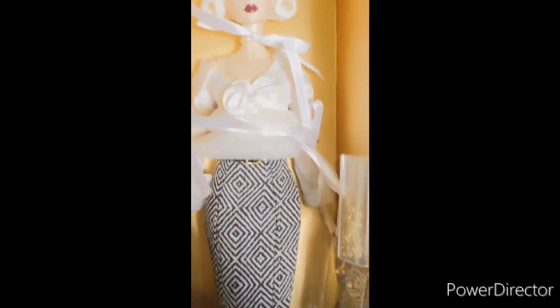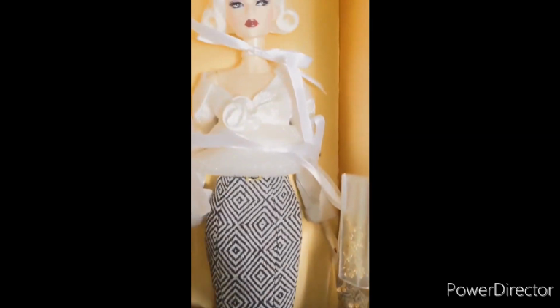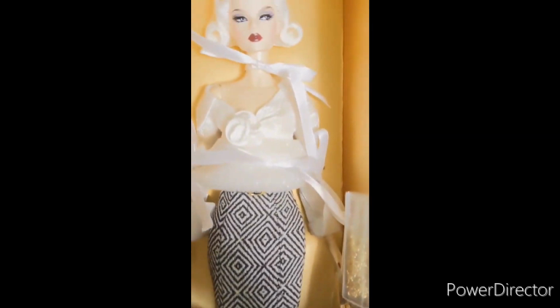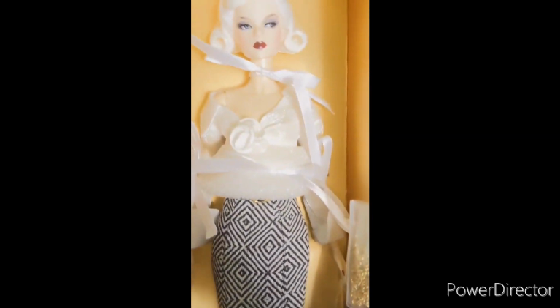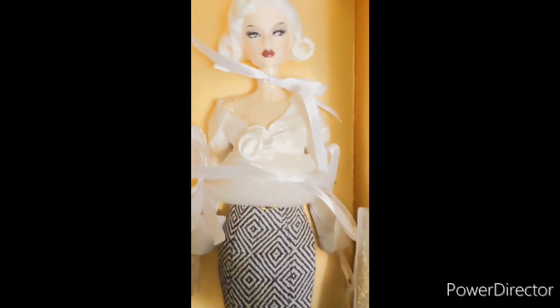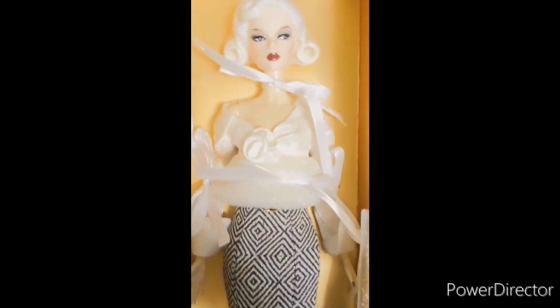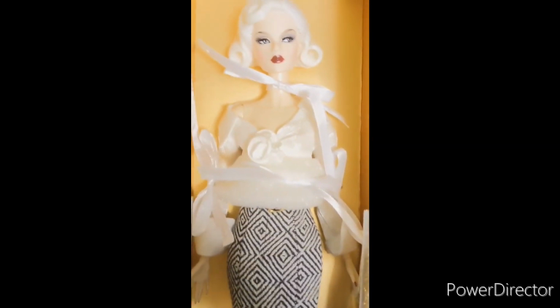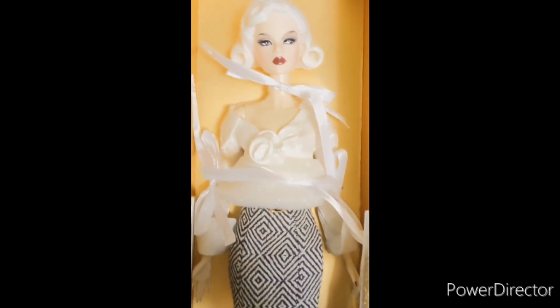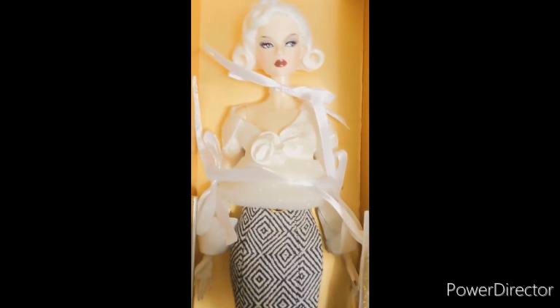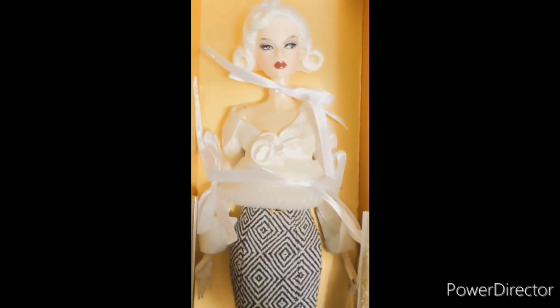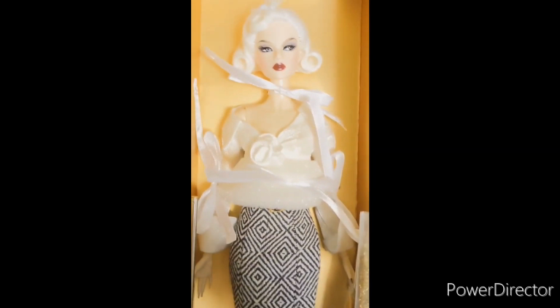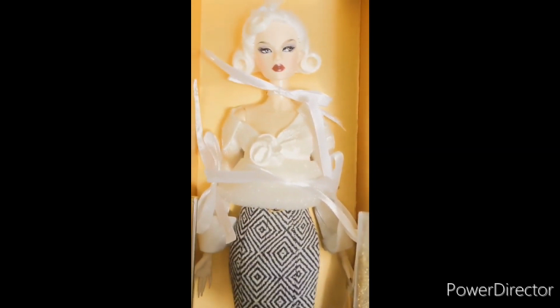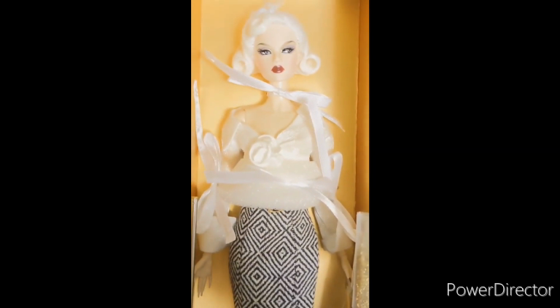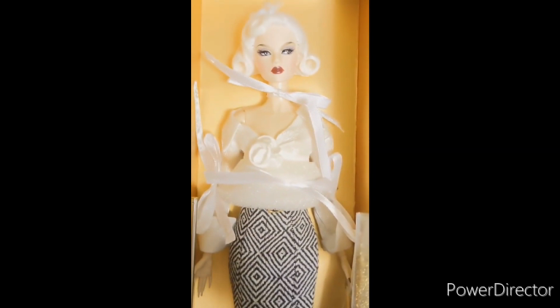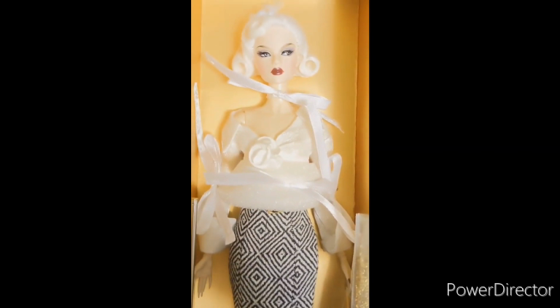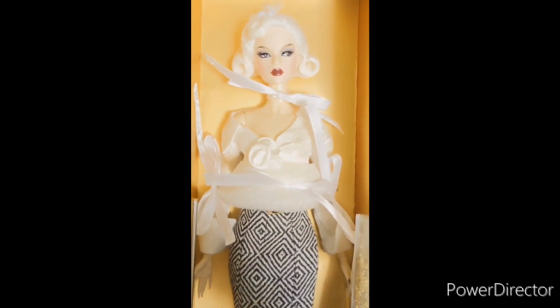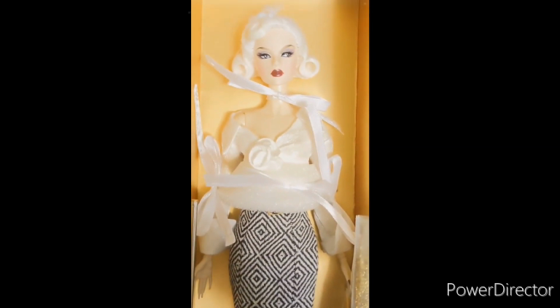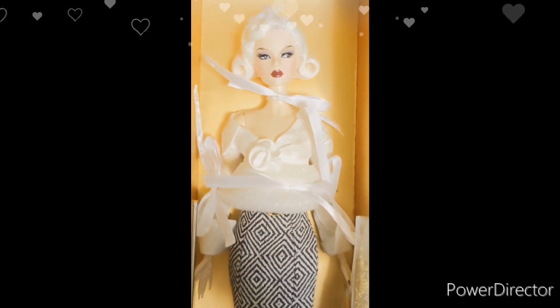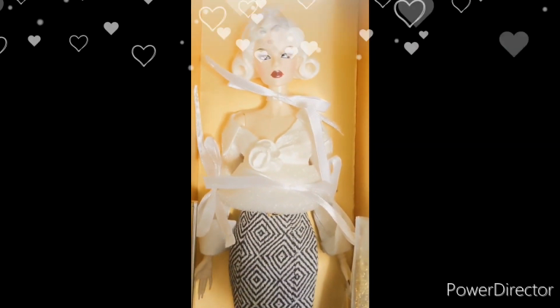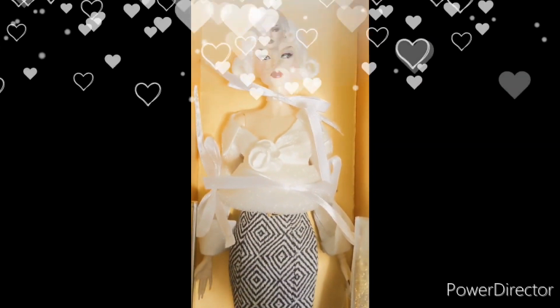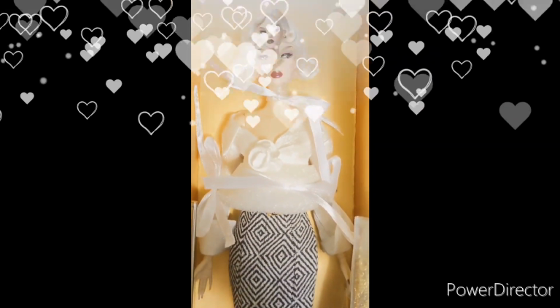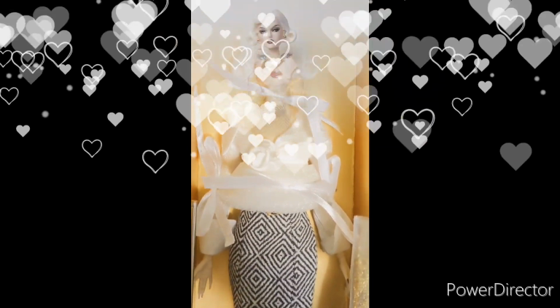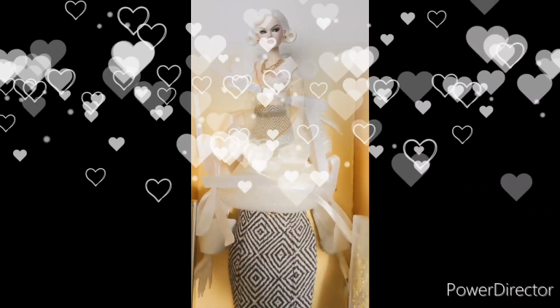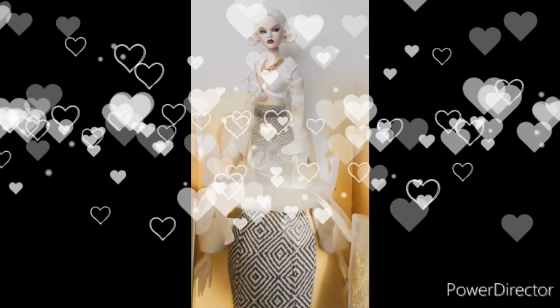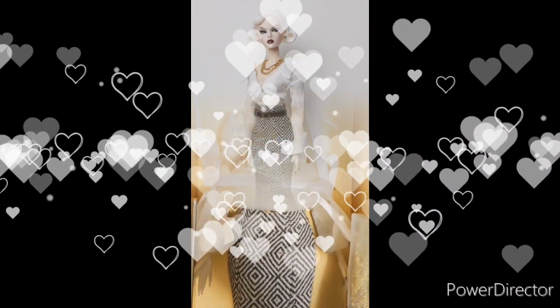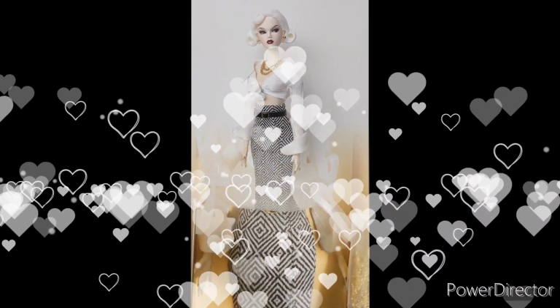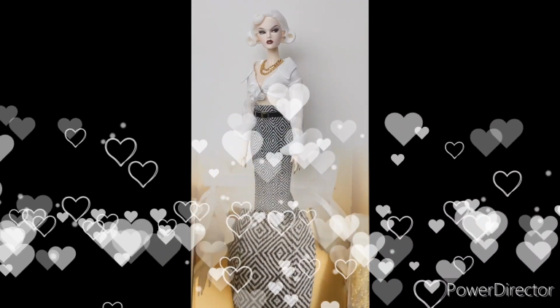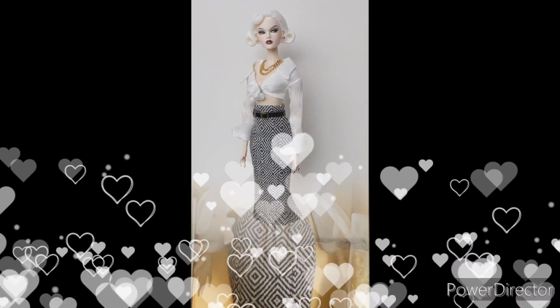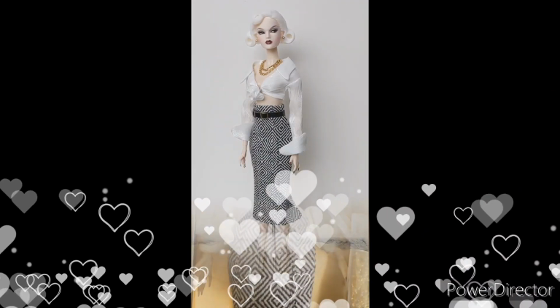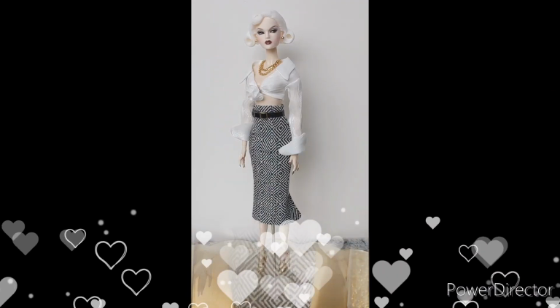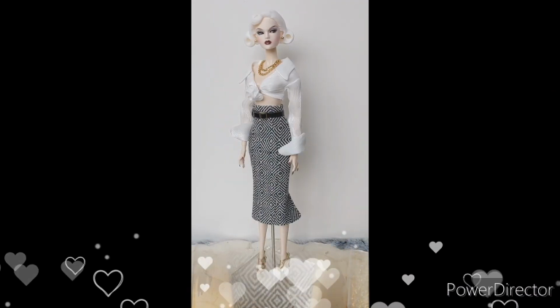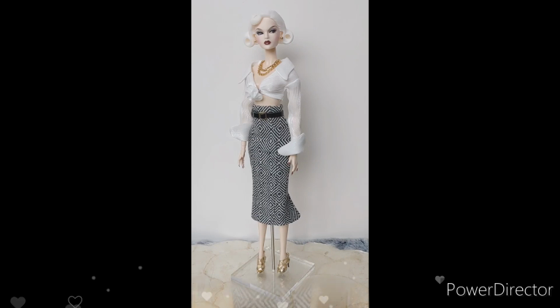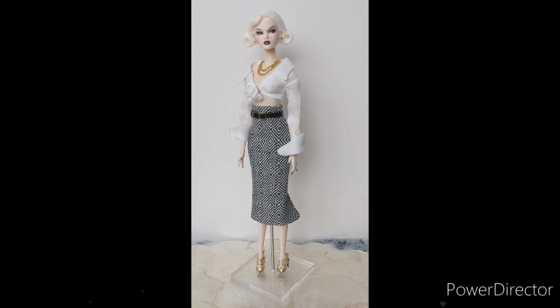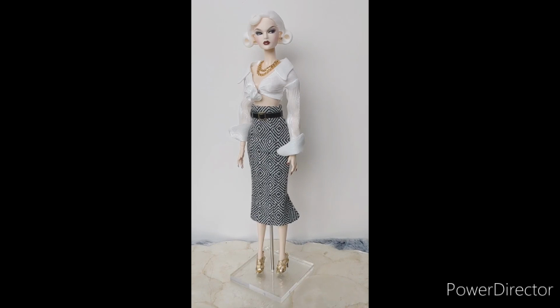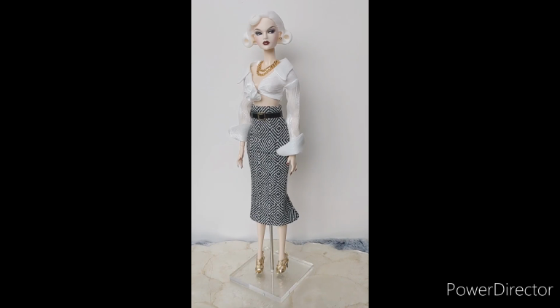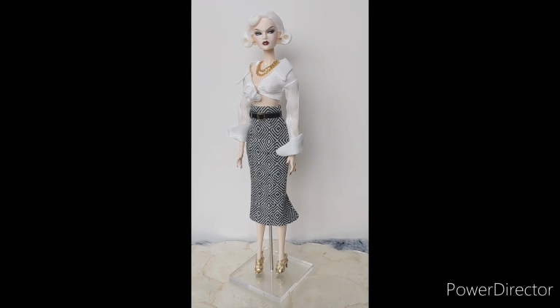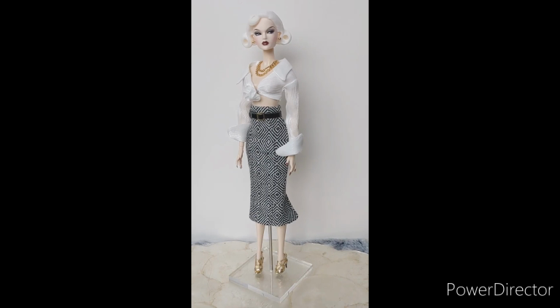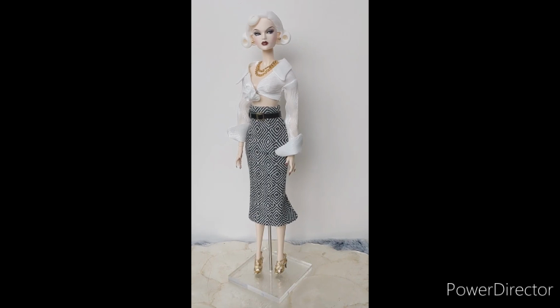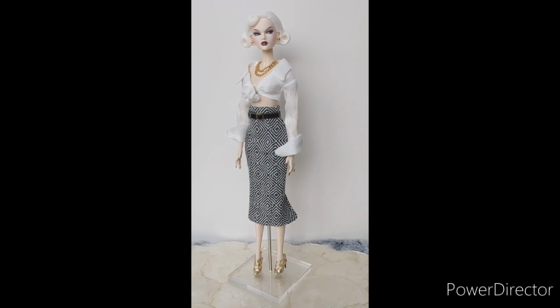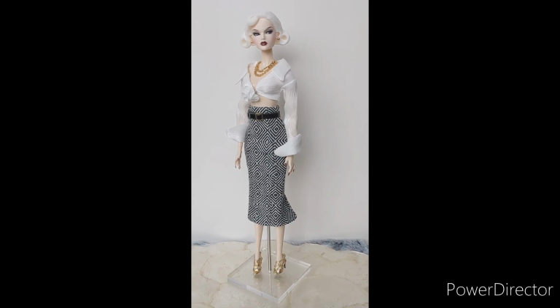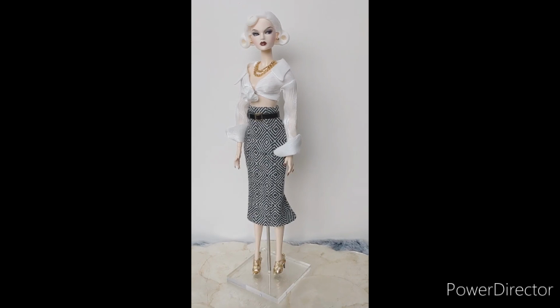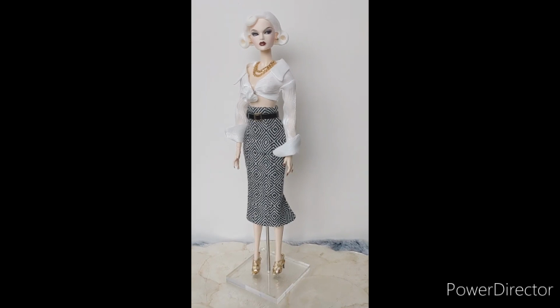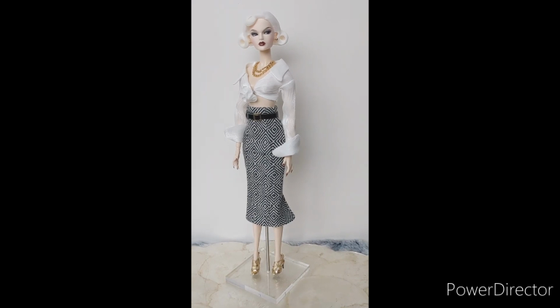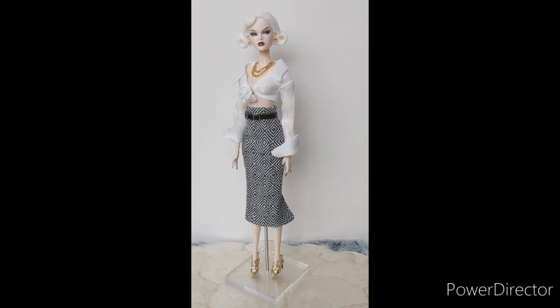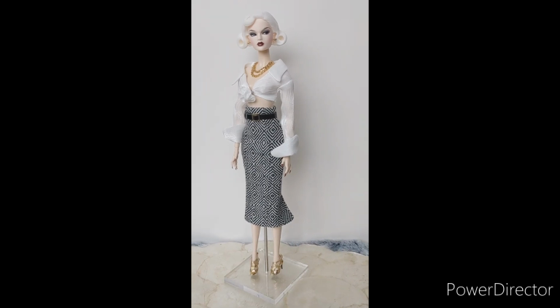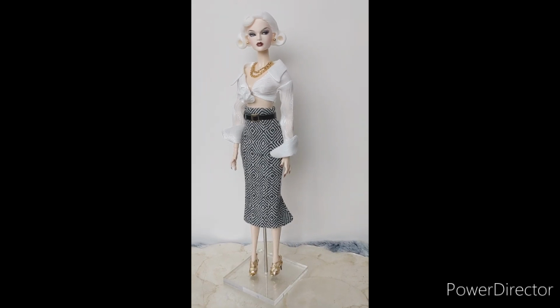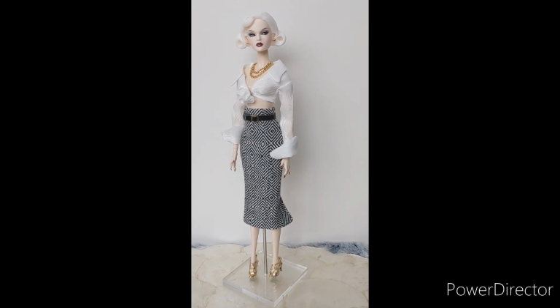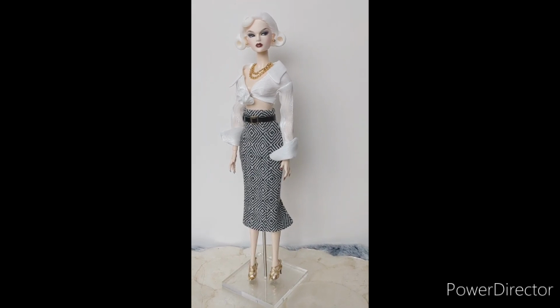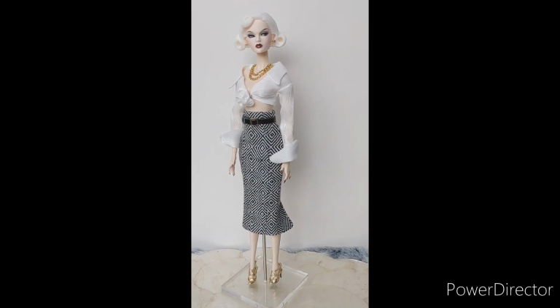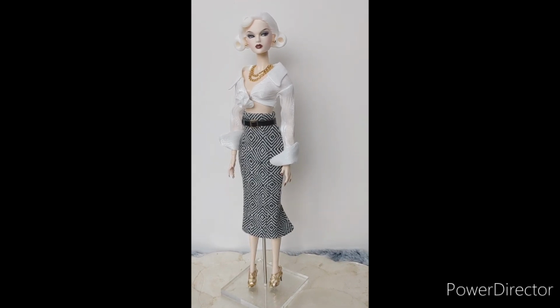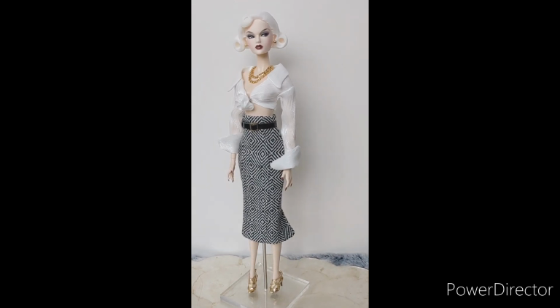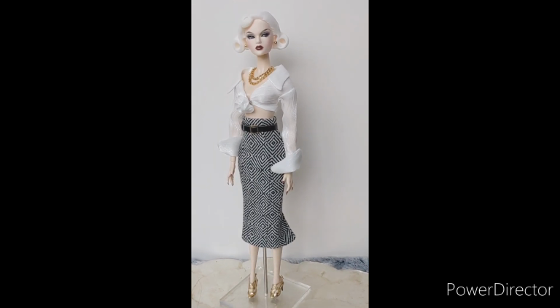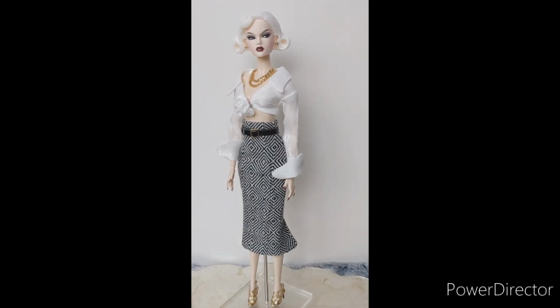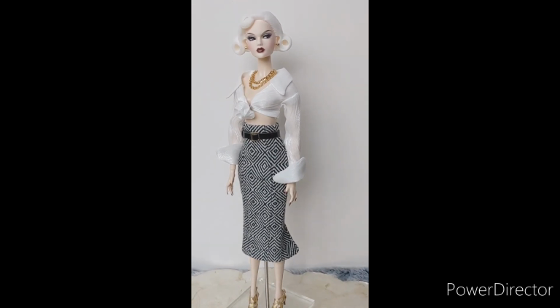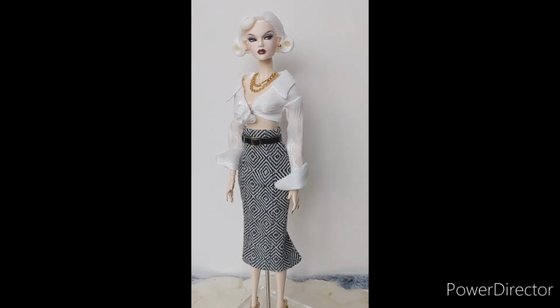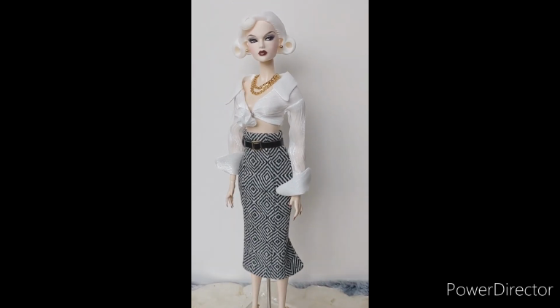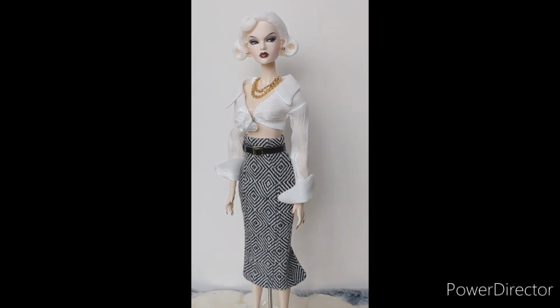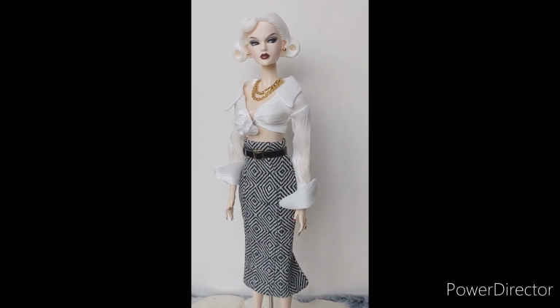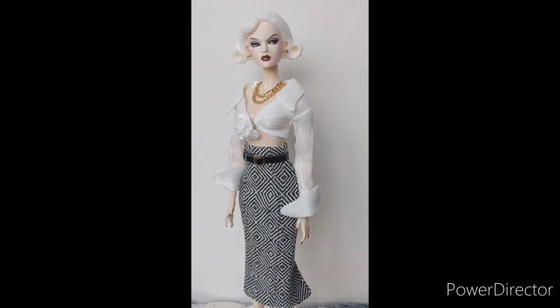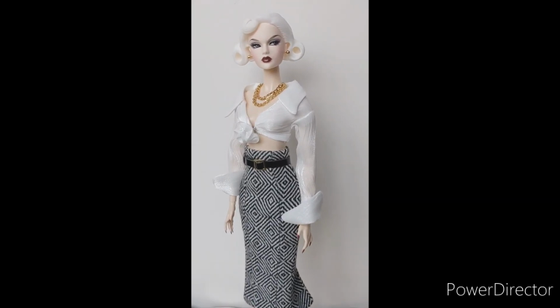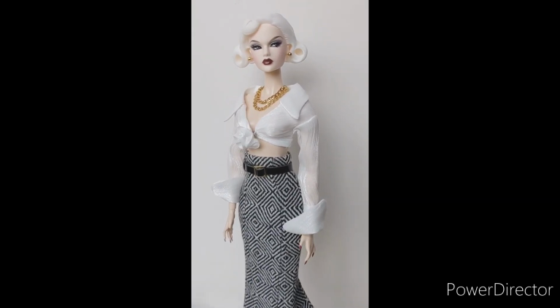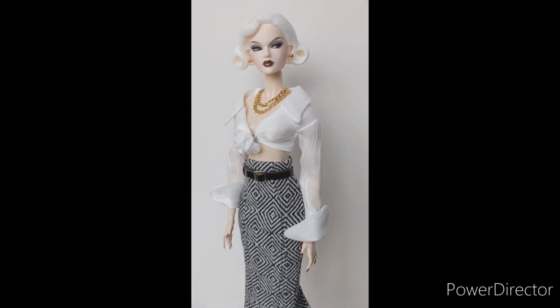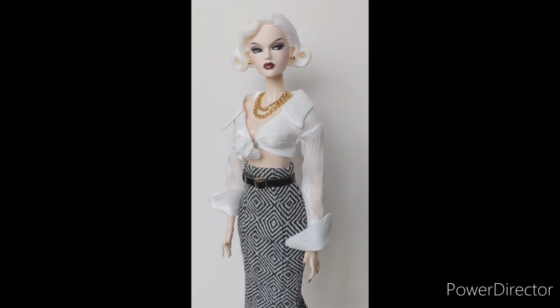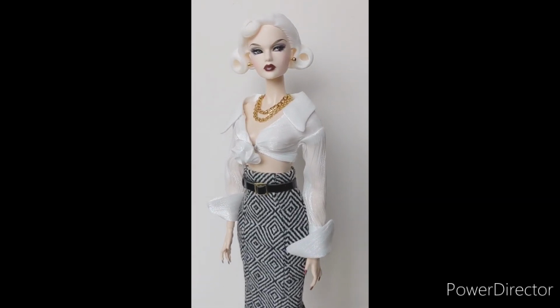The head sculpt is Anna Mae, on a fashion model body 2.0, with a white skin tone.